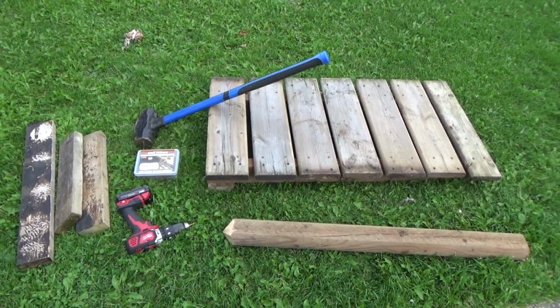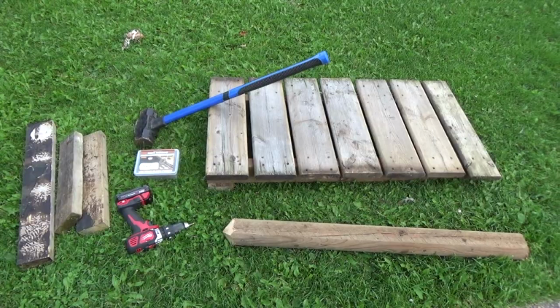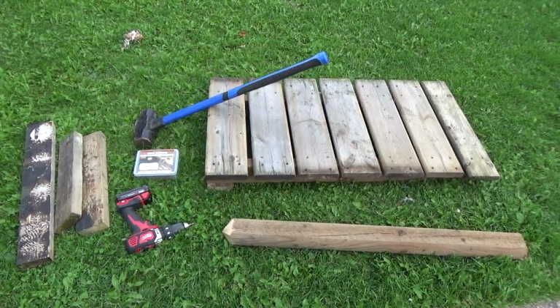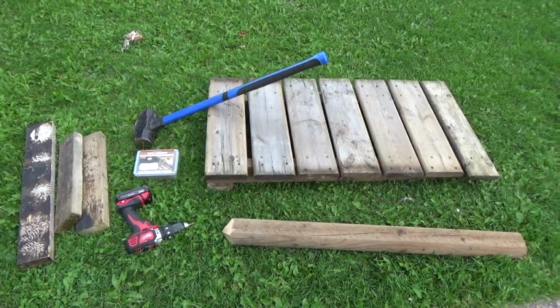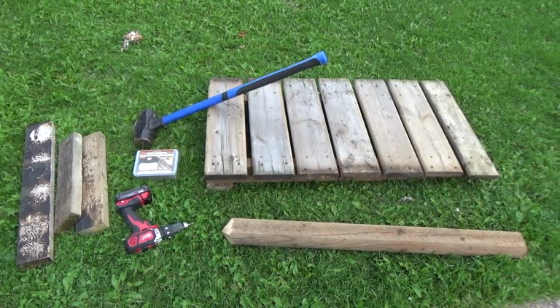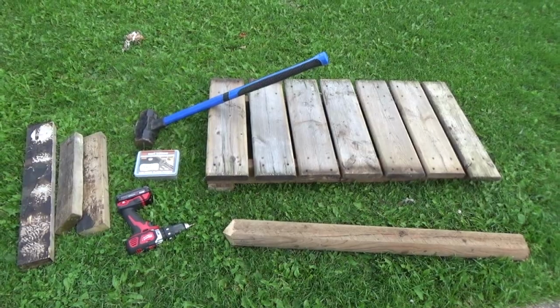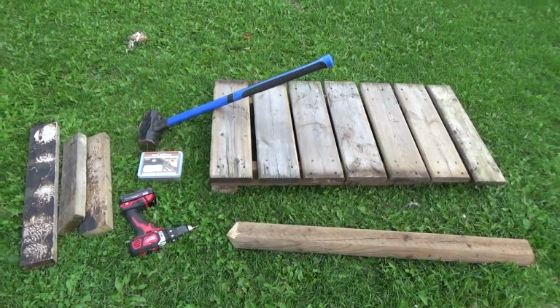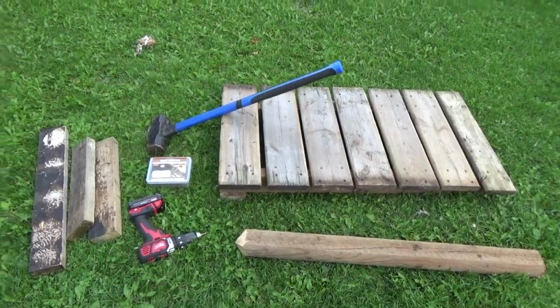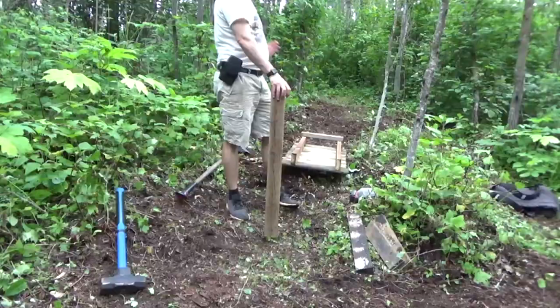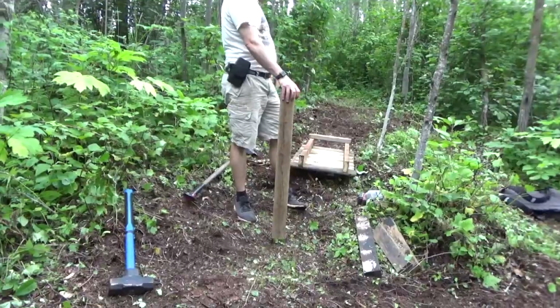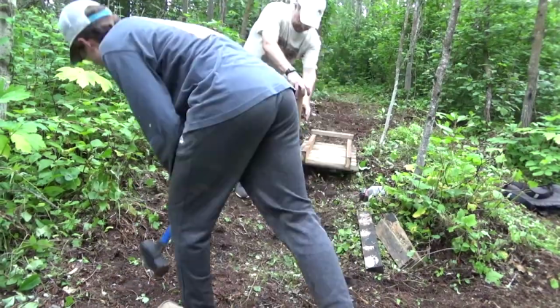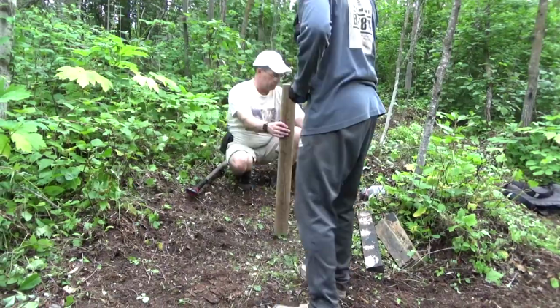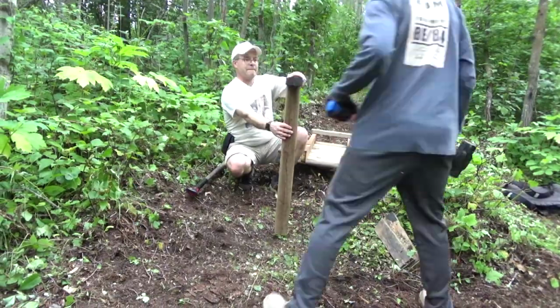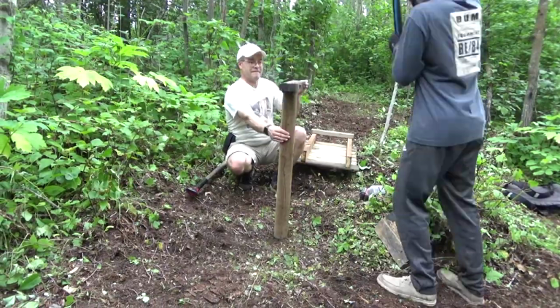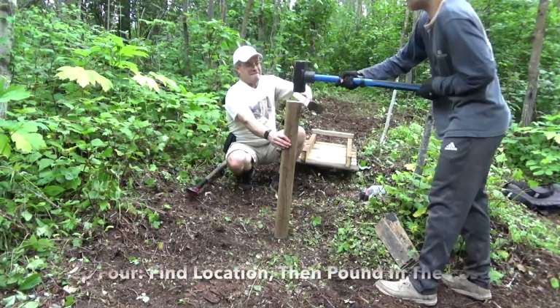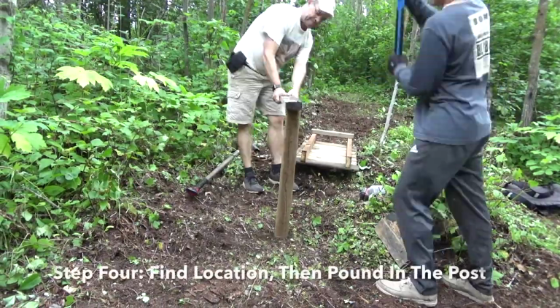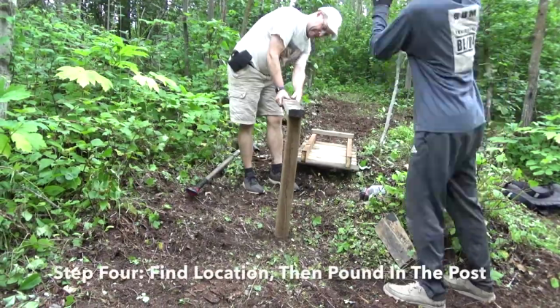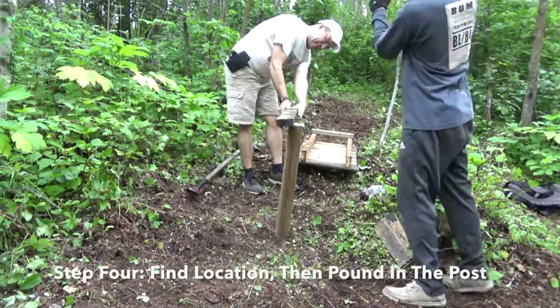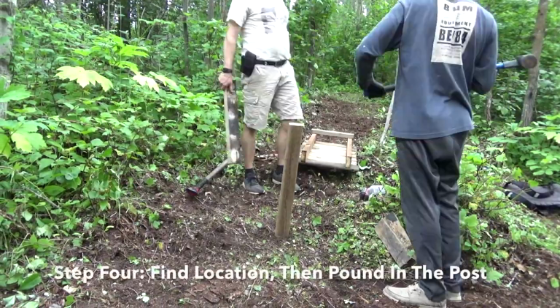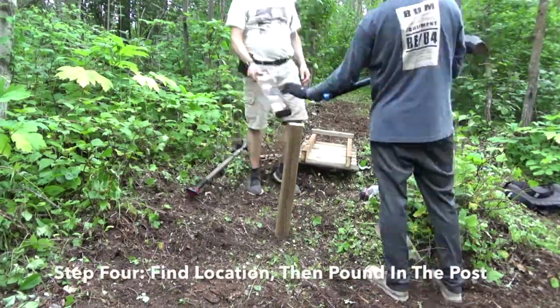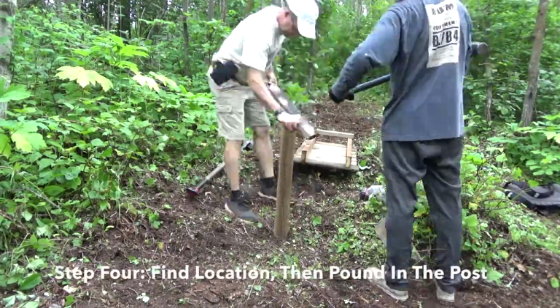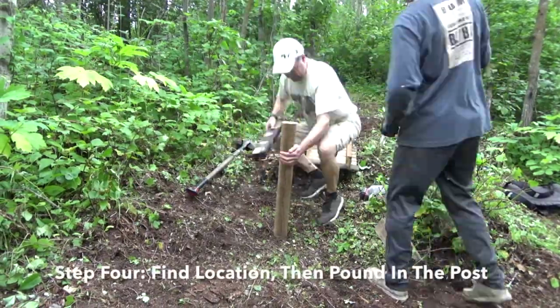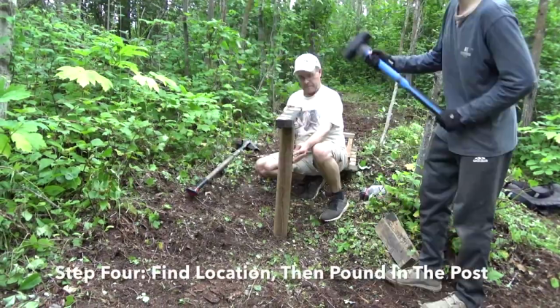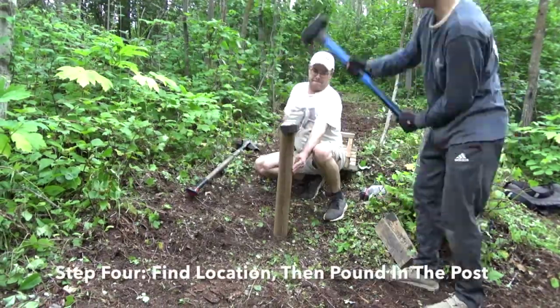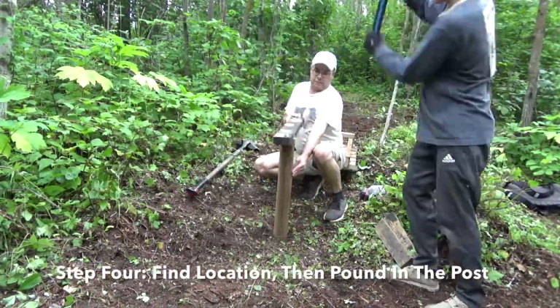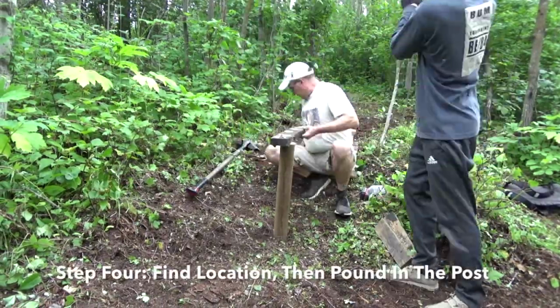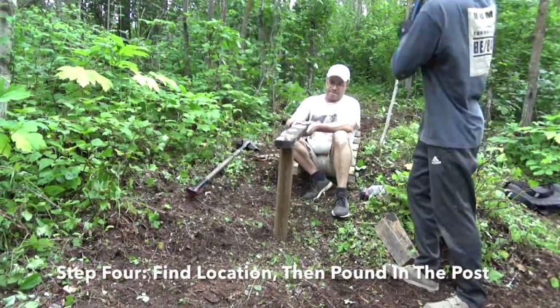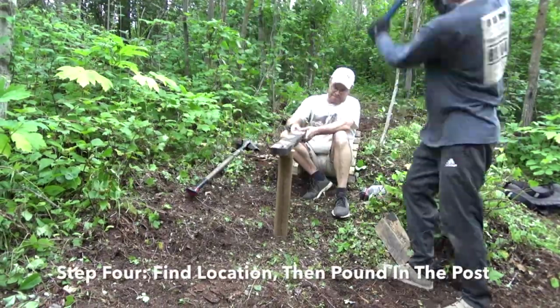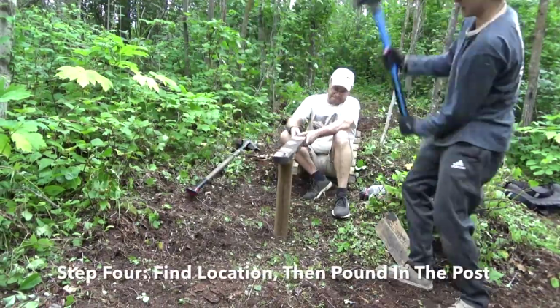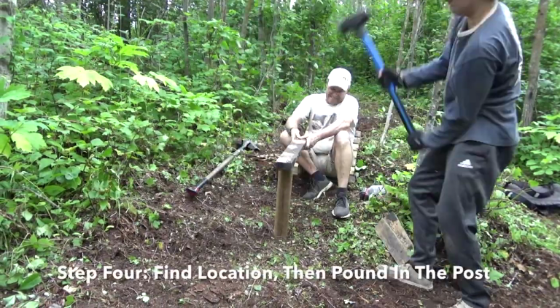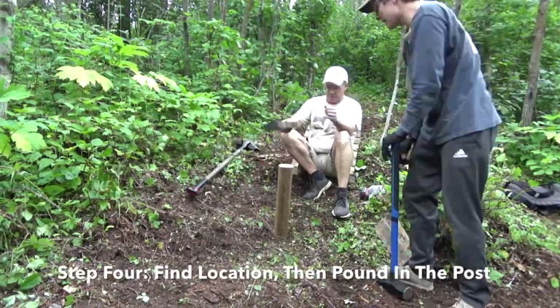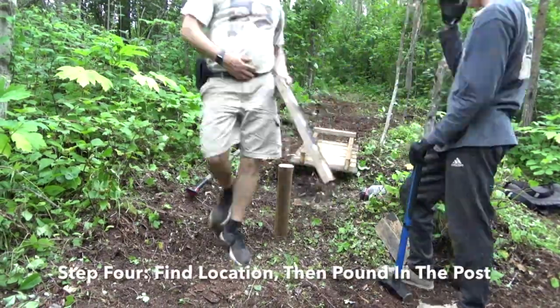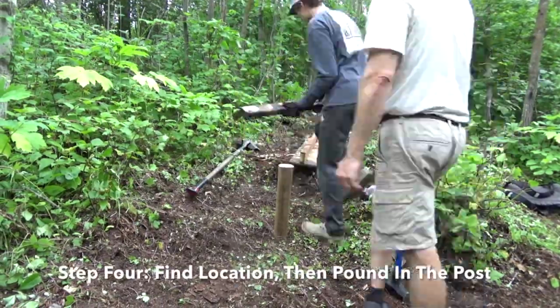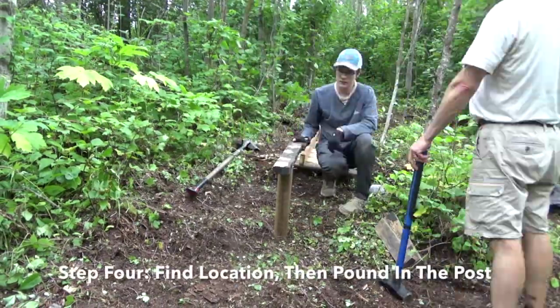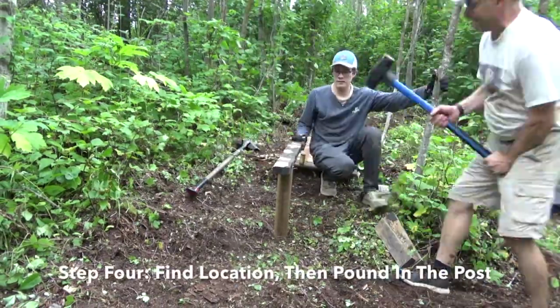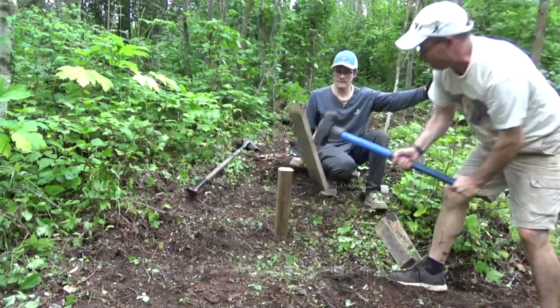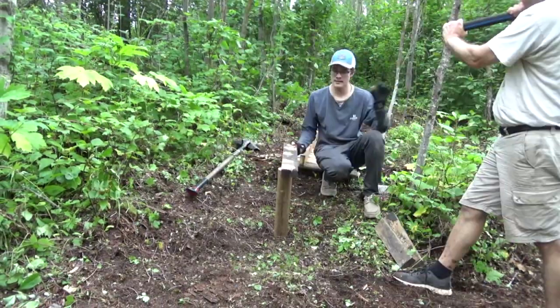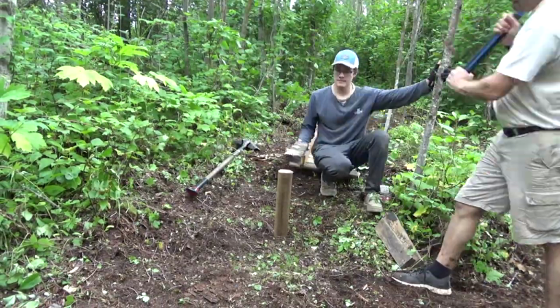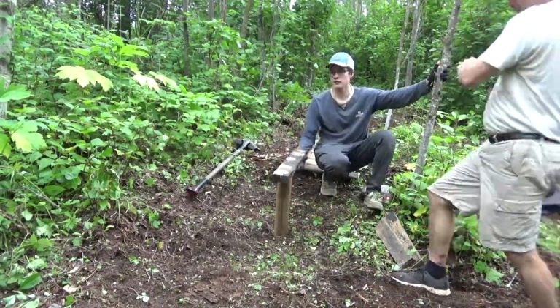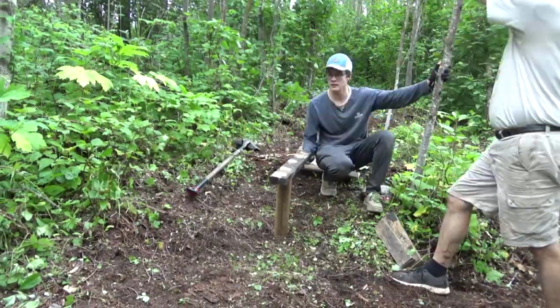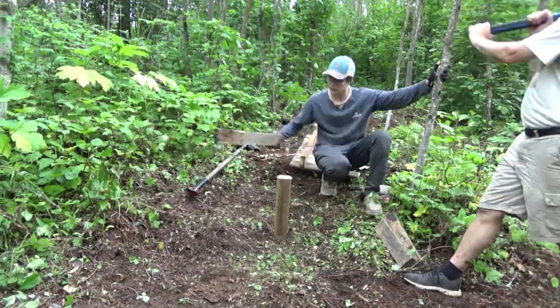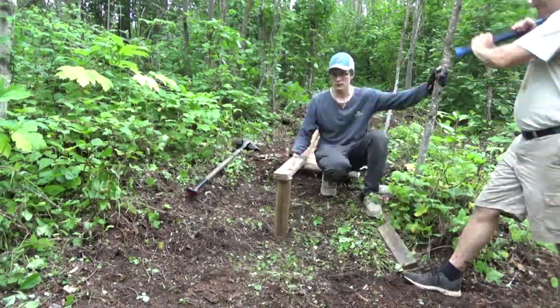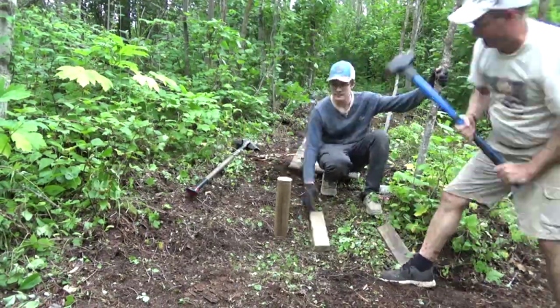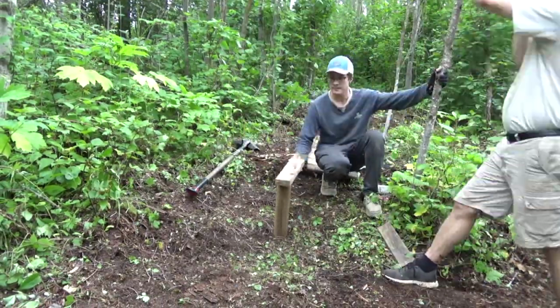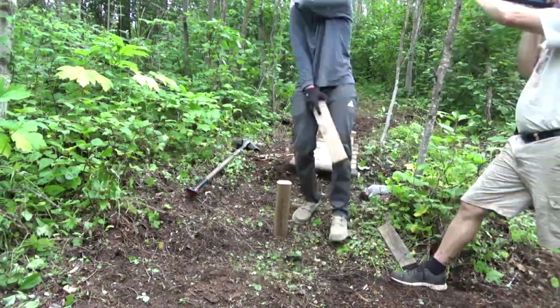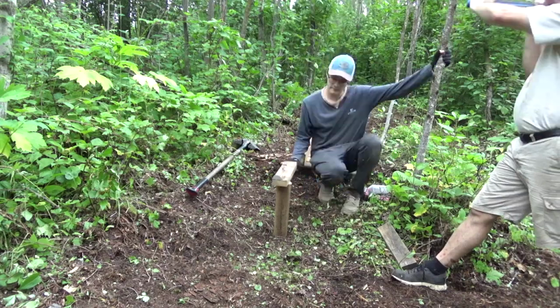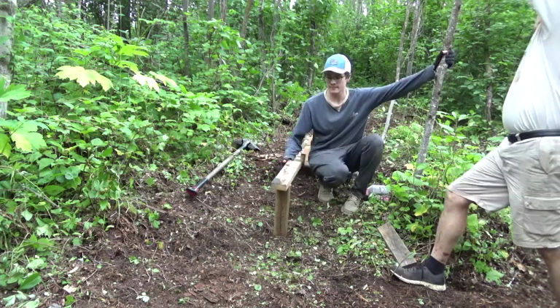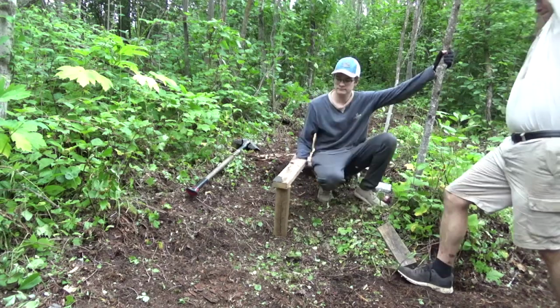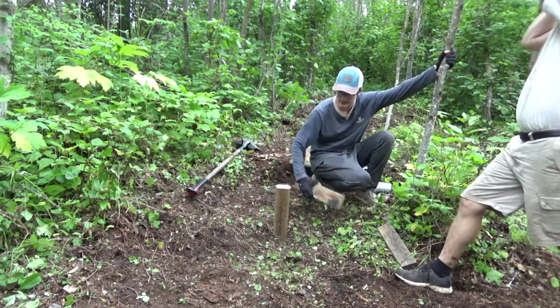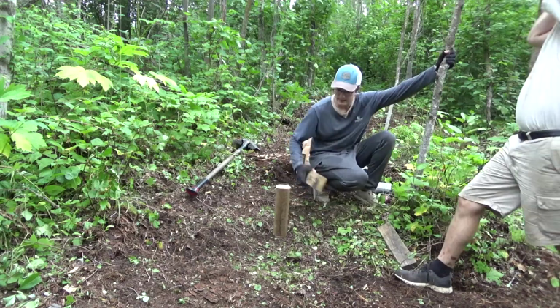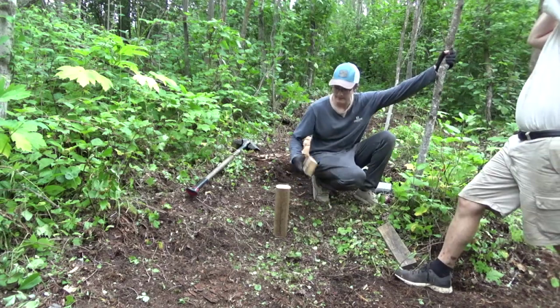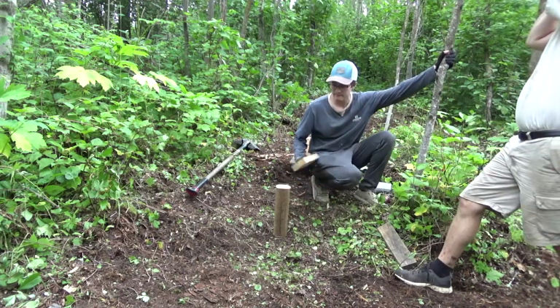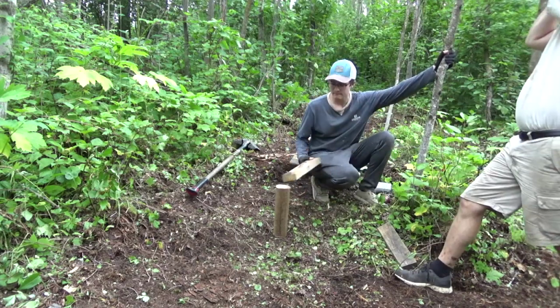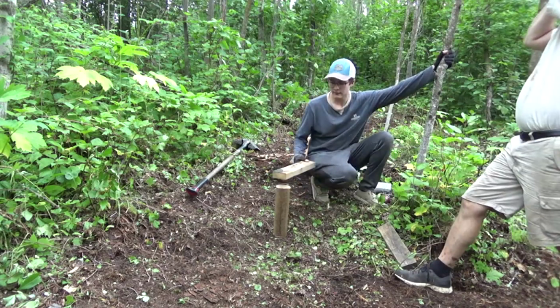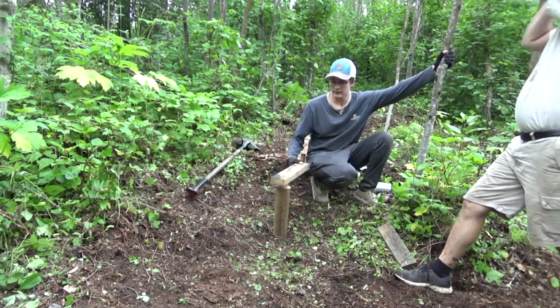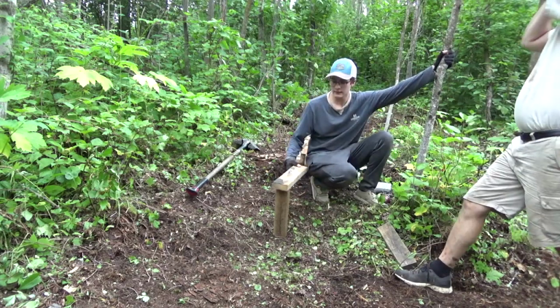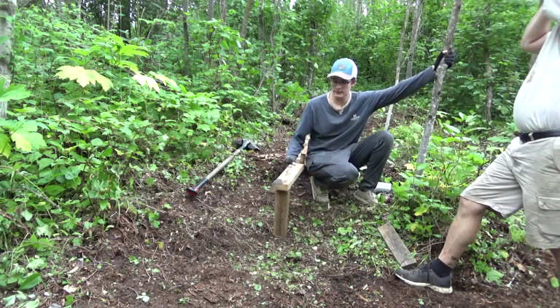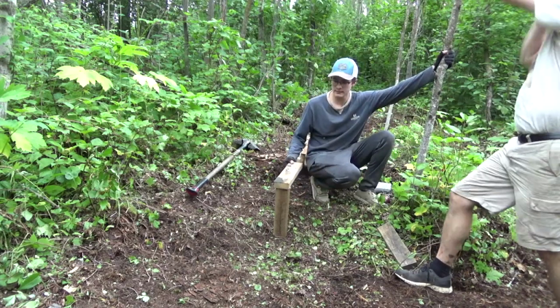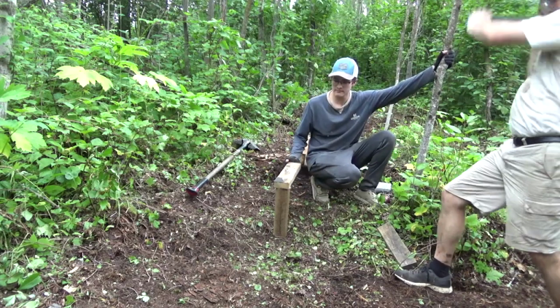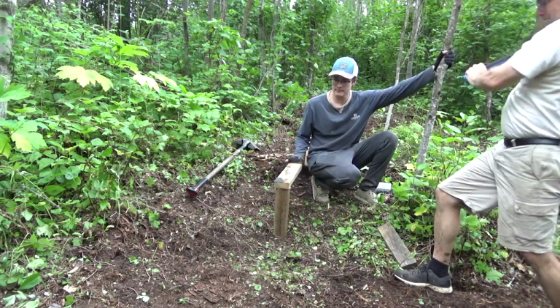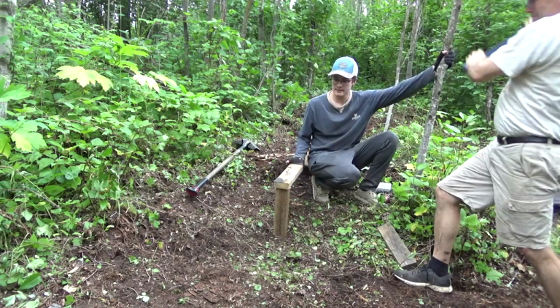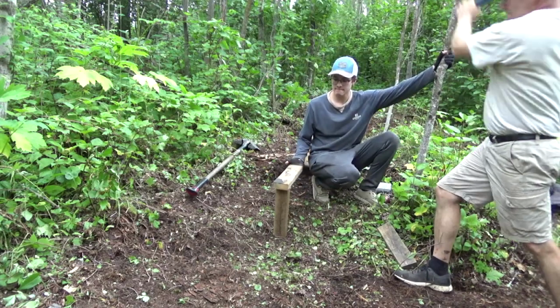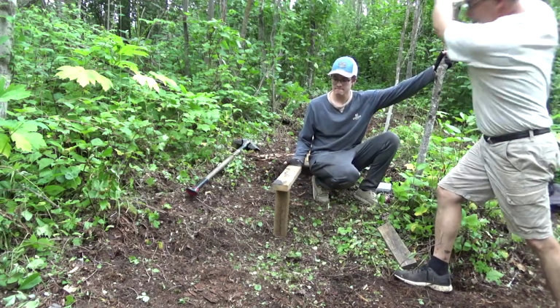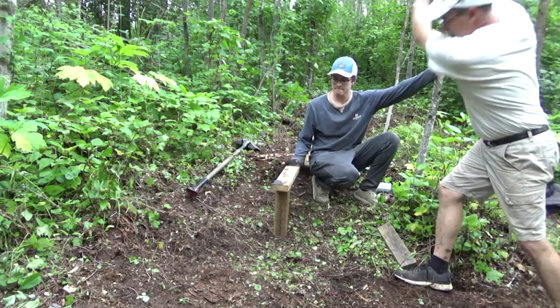All you're gonna need is a sledgehammer, some screws, a drill, and some scrap pieces of wood so that when you pound on the post it doesn't break the top. When you're pounding the post in, you're gonna want to make sure you hit it square, or bad things can happen.